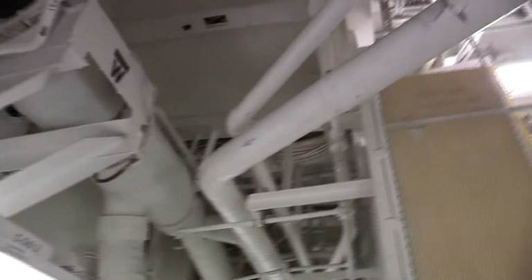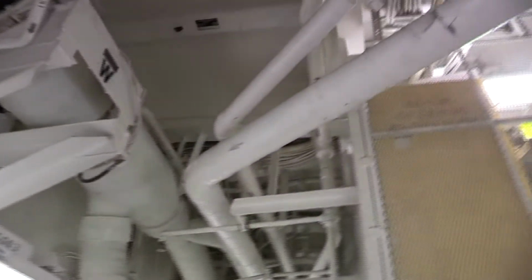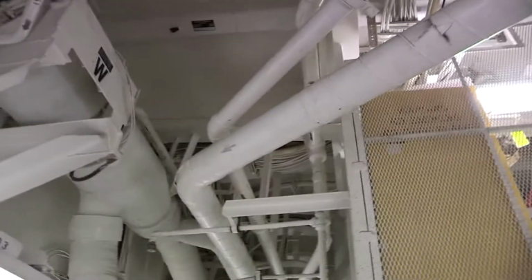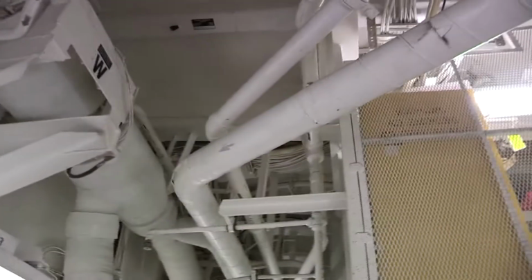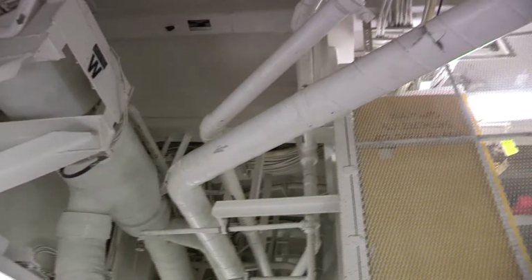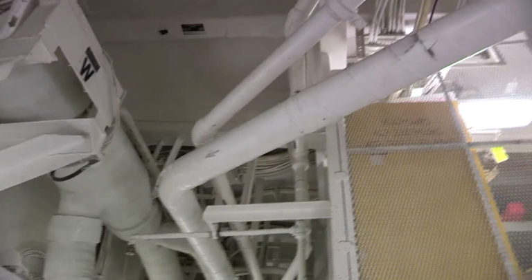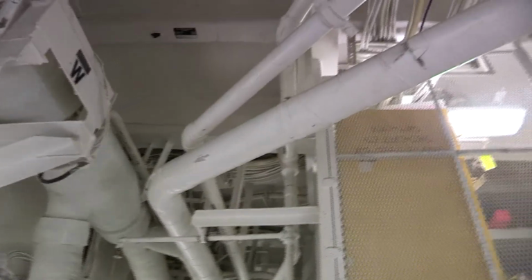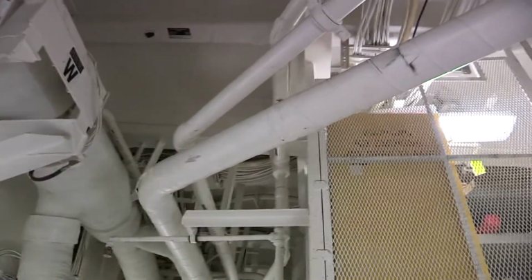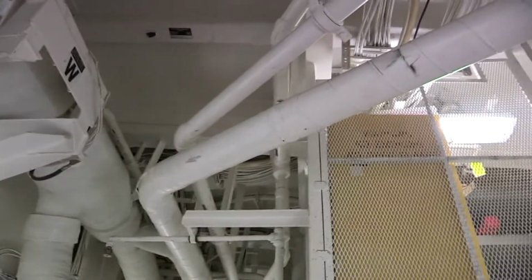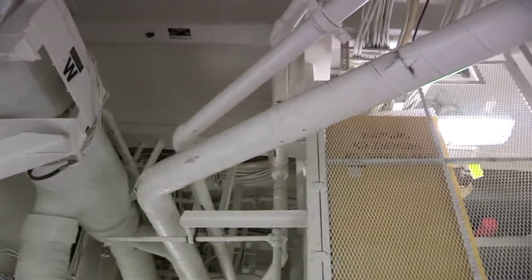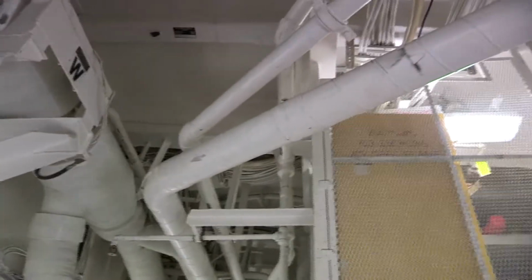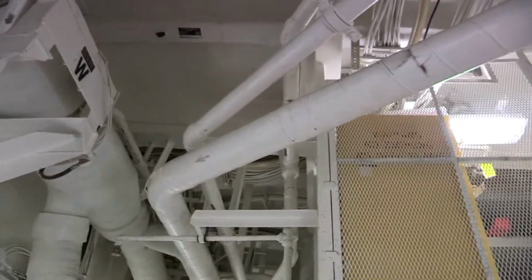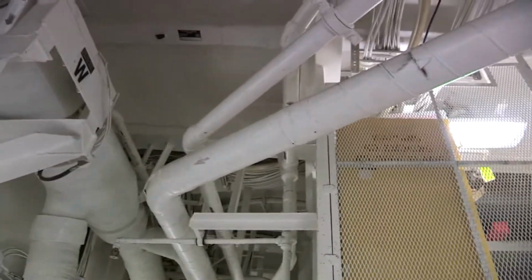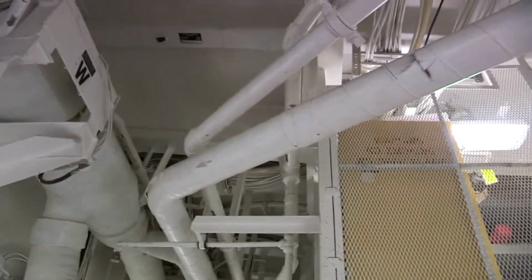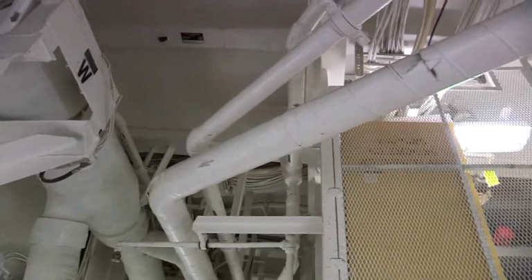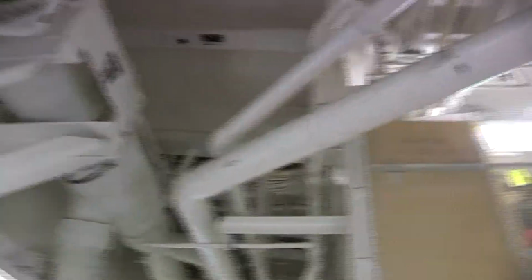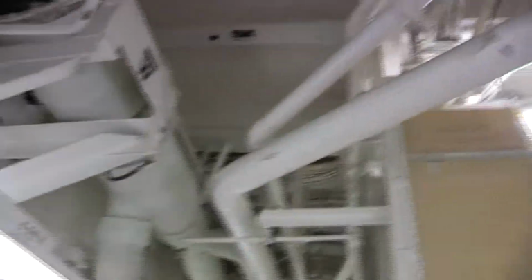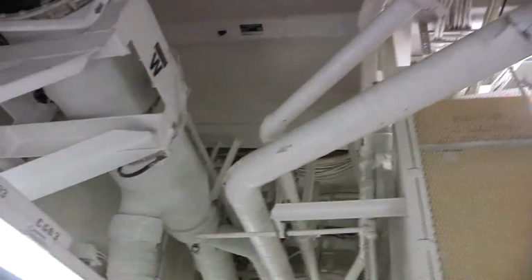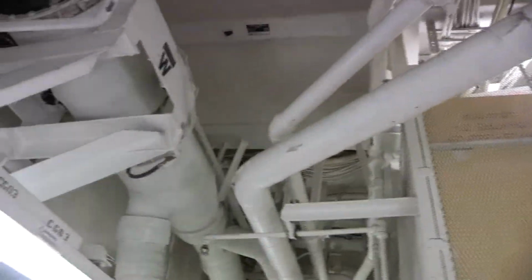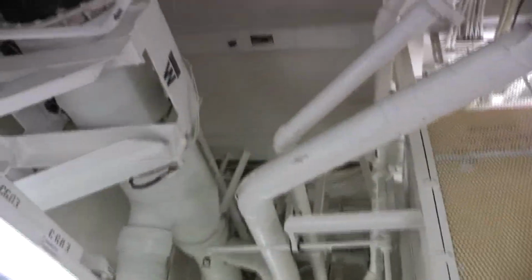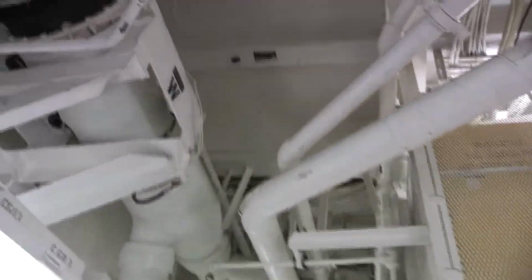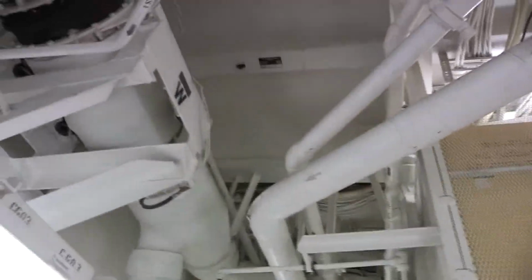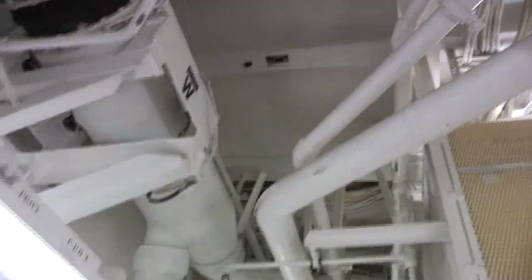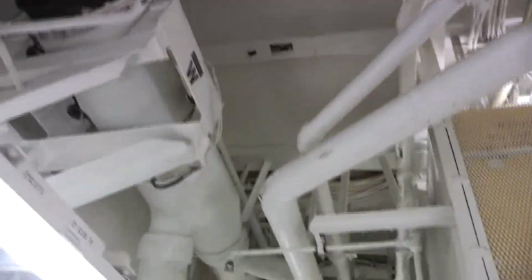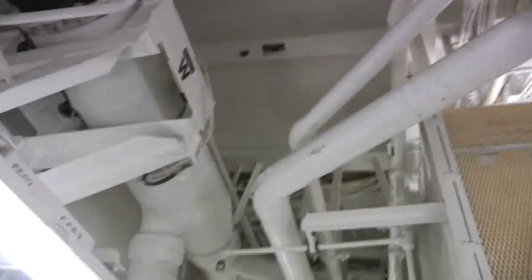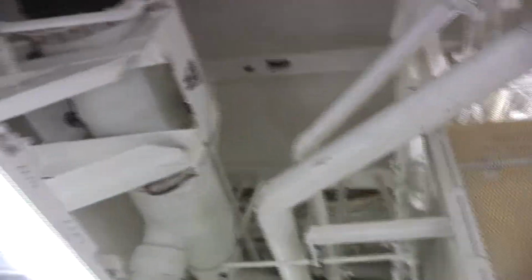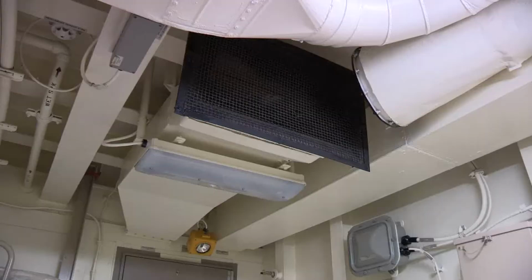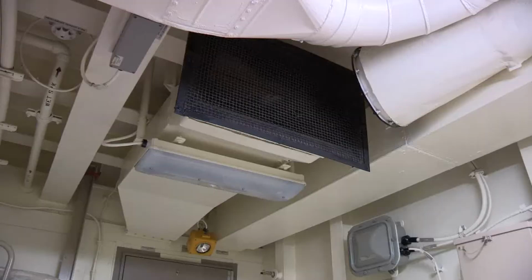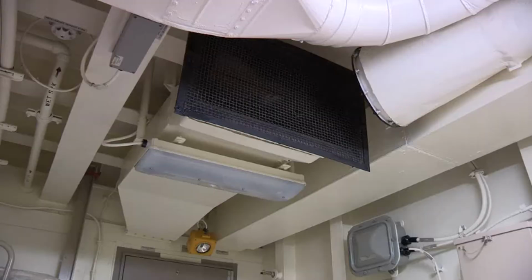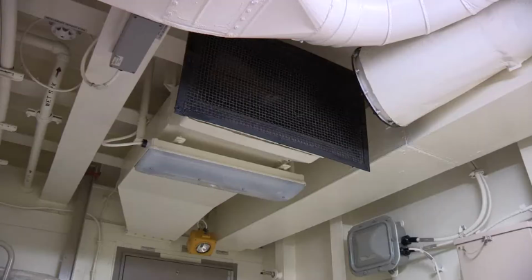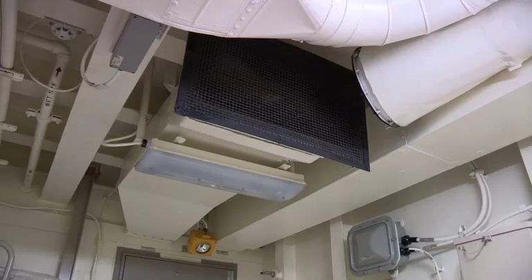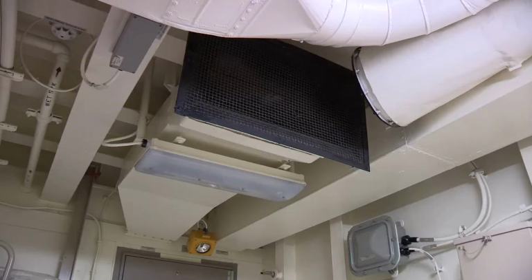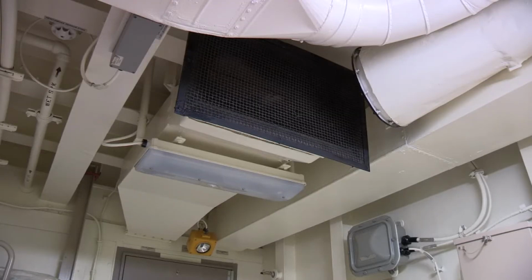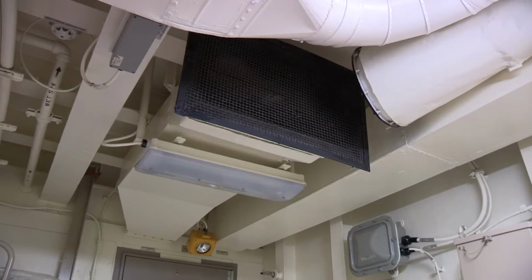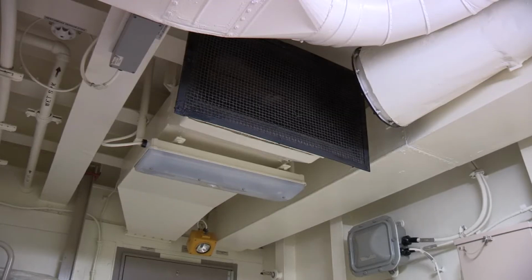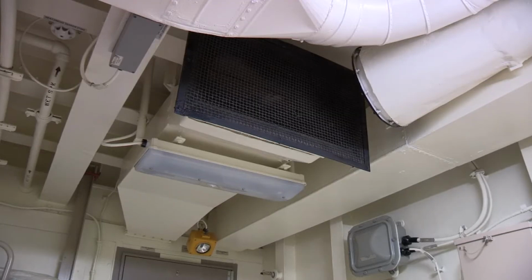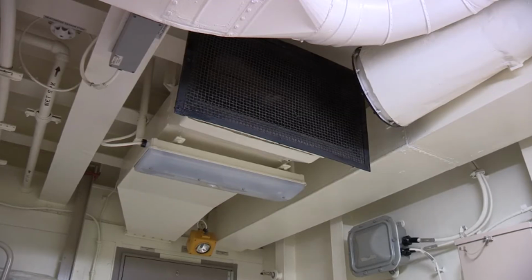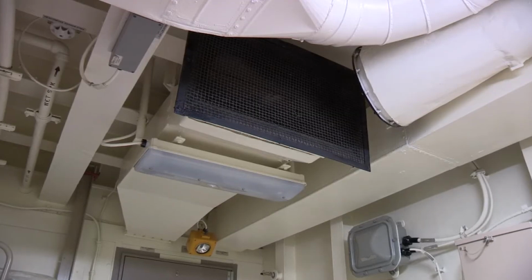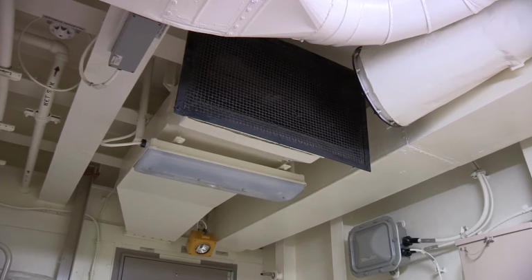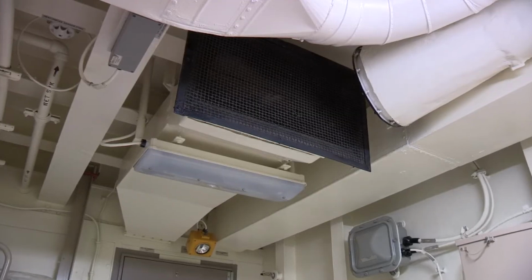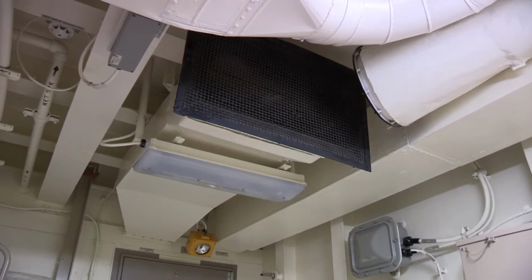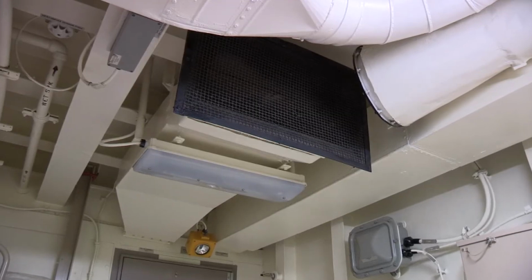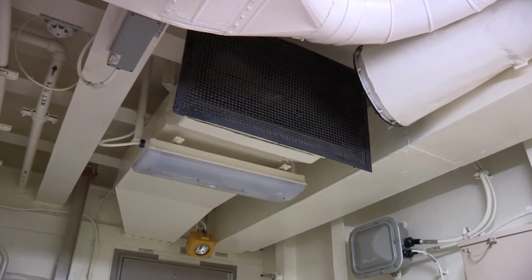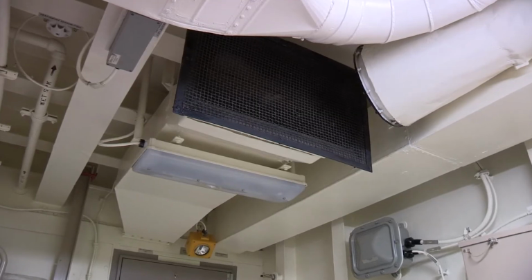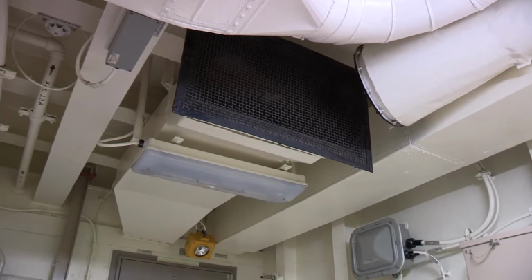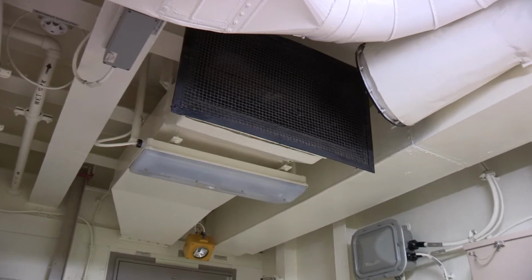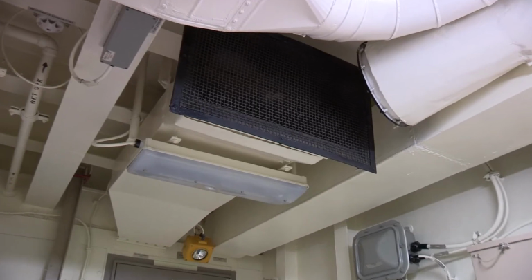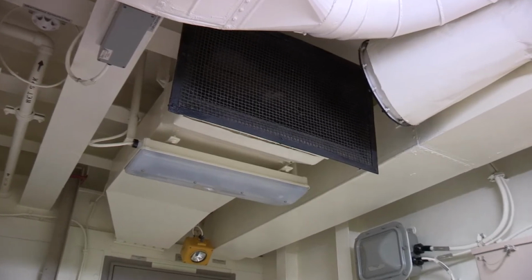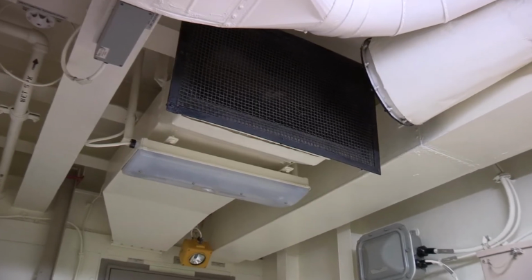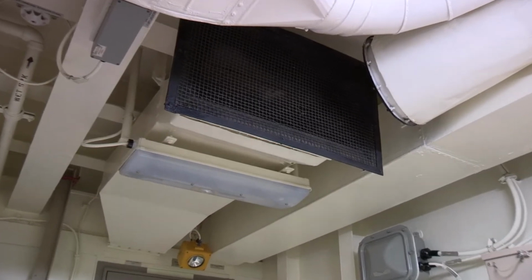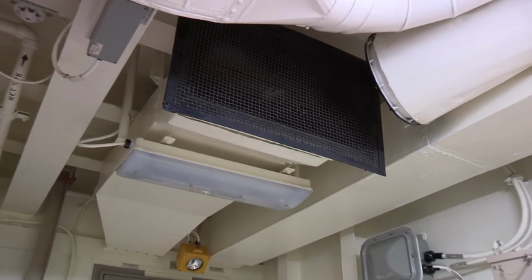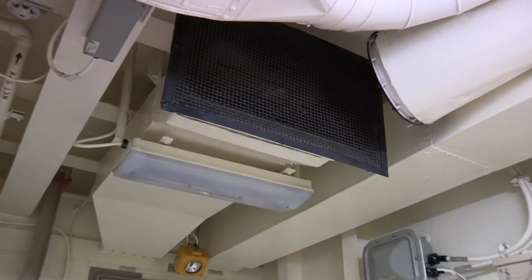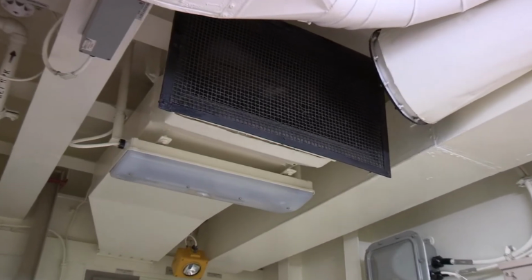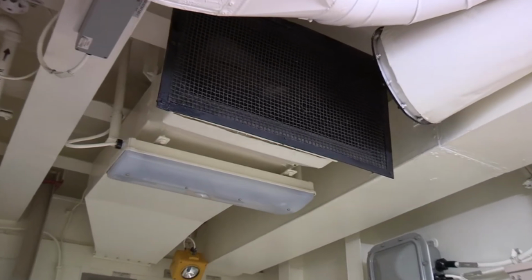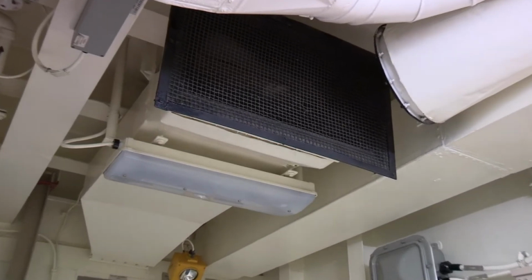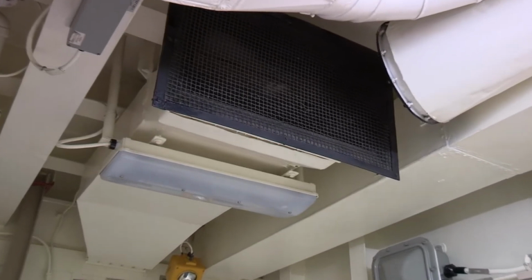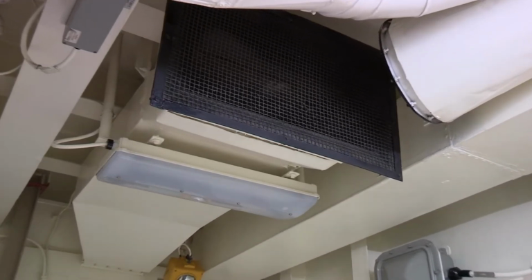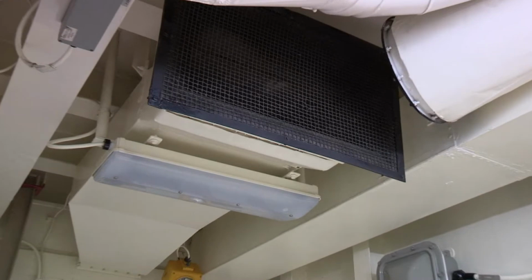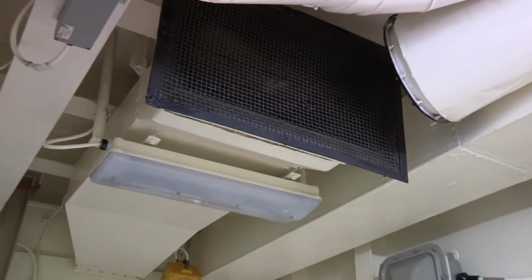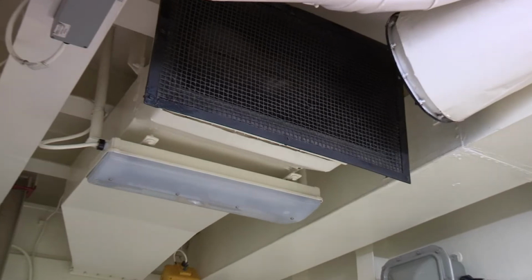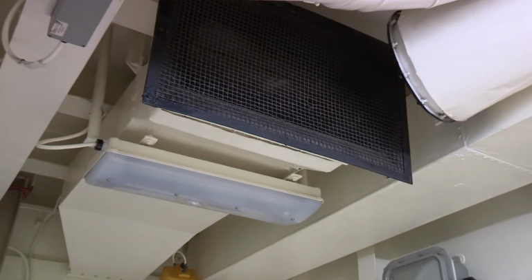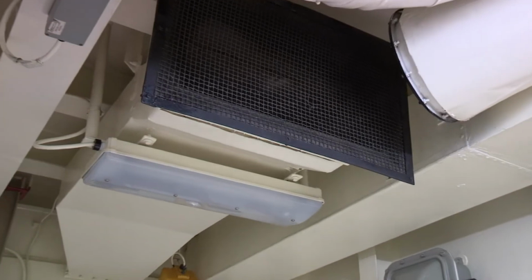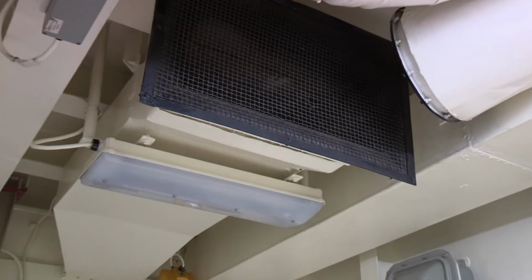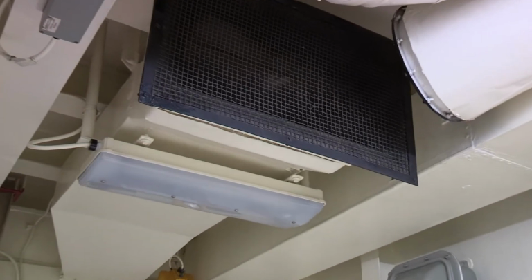System markings should include air flow direction, whether intake or exhaust, and system damage control identification.